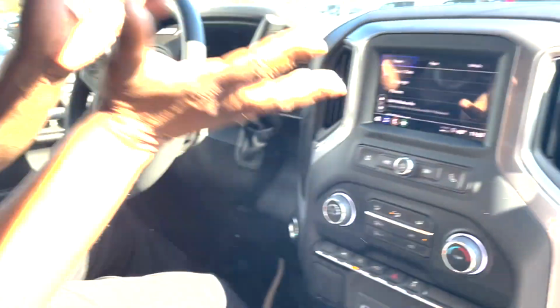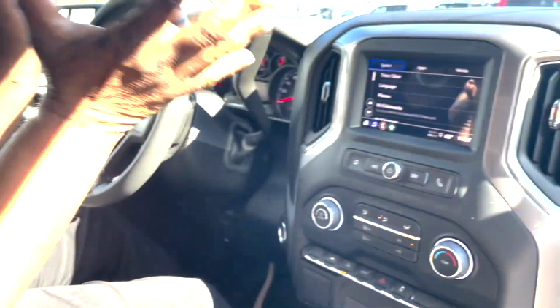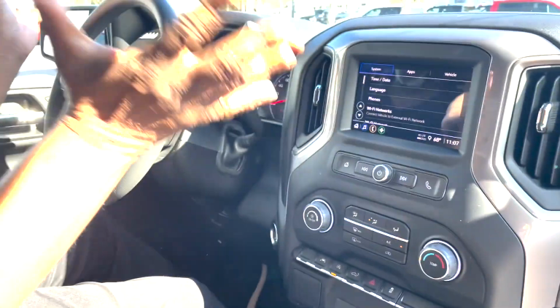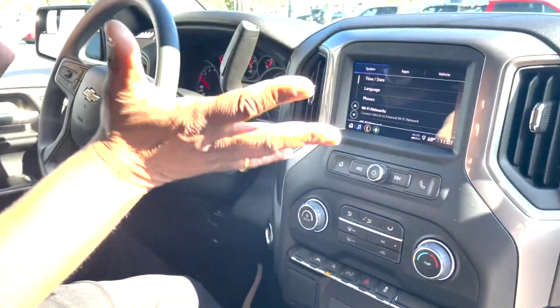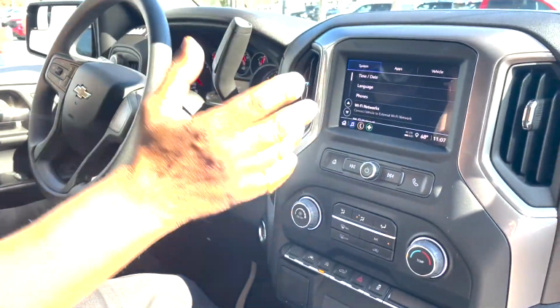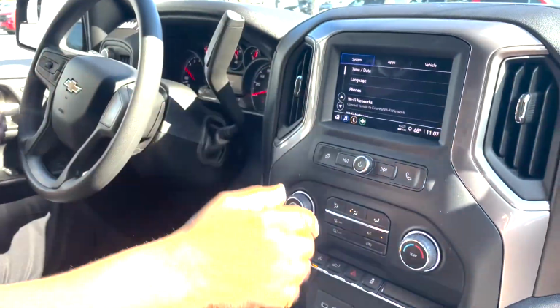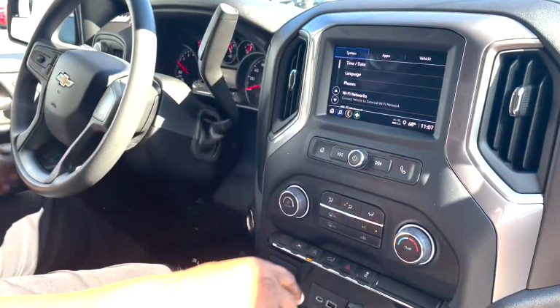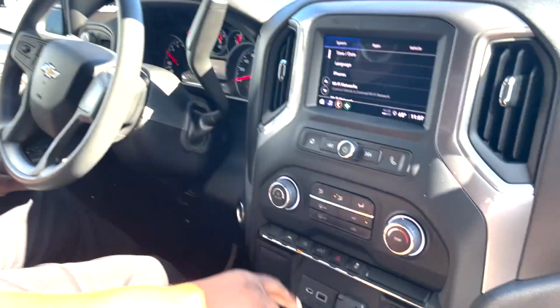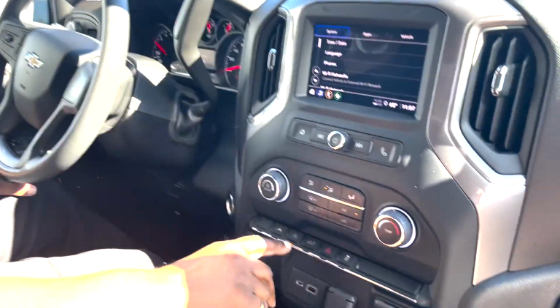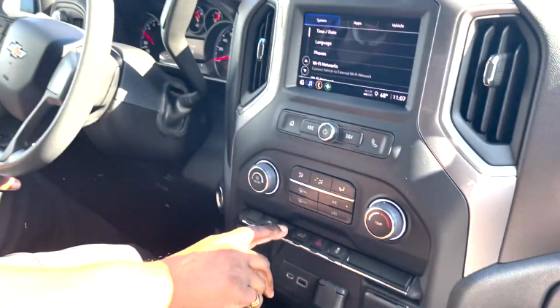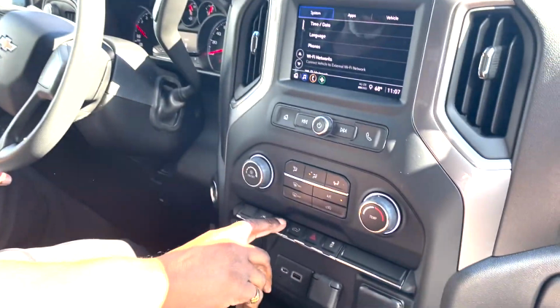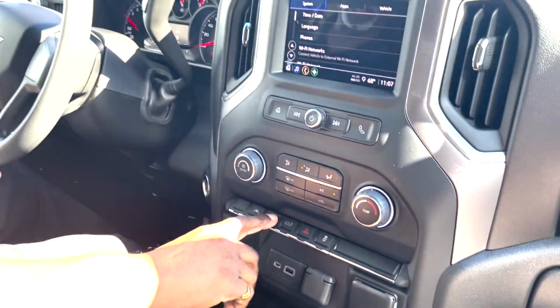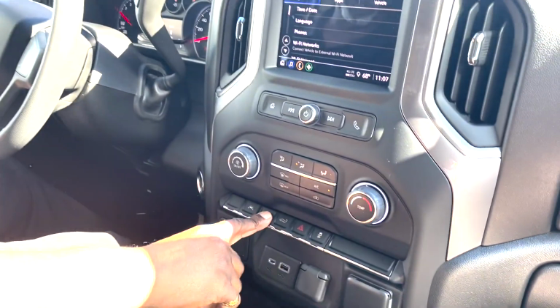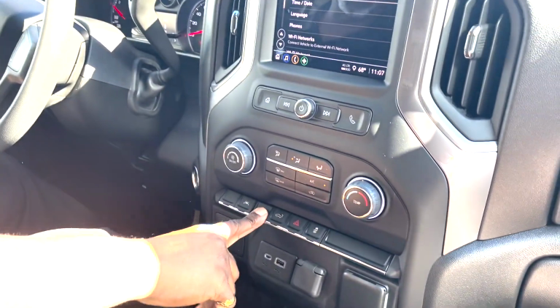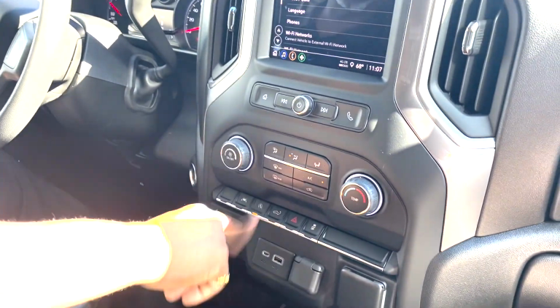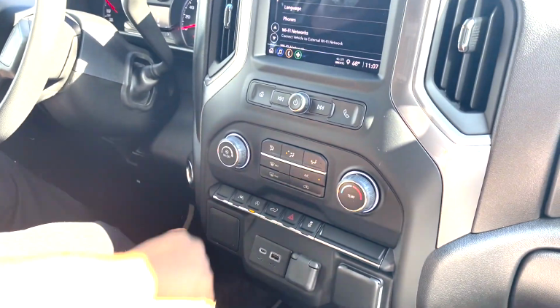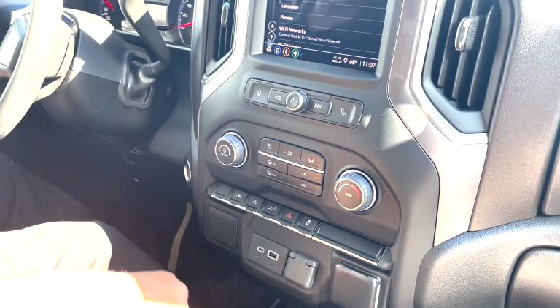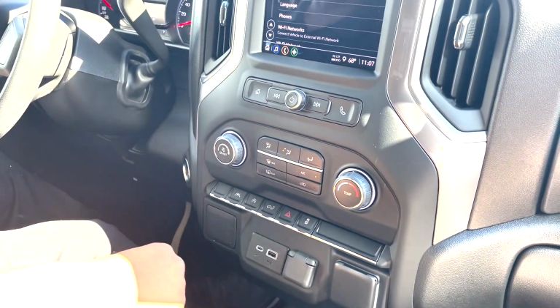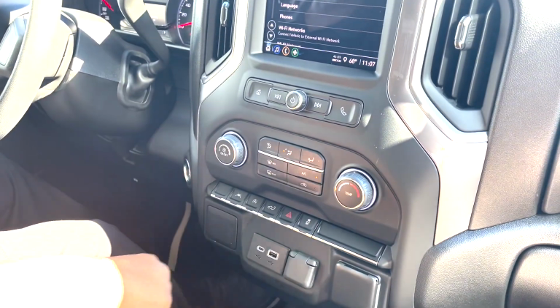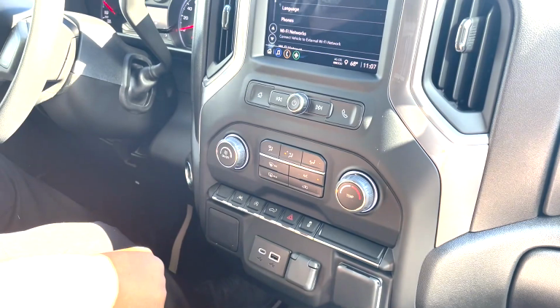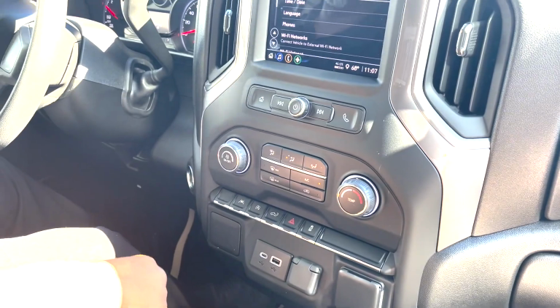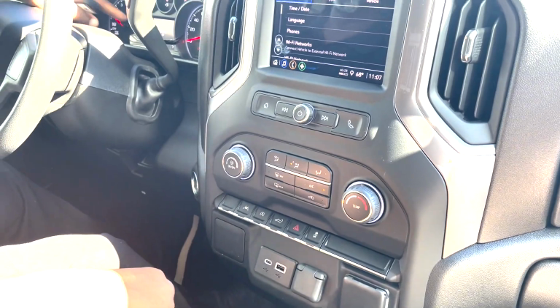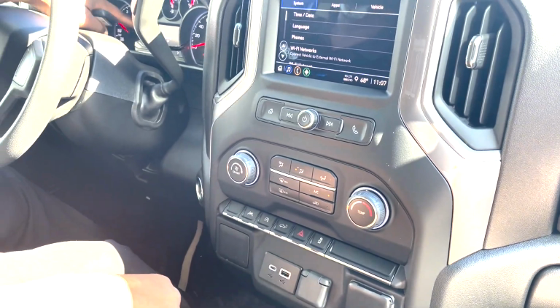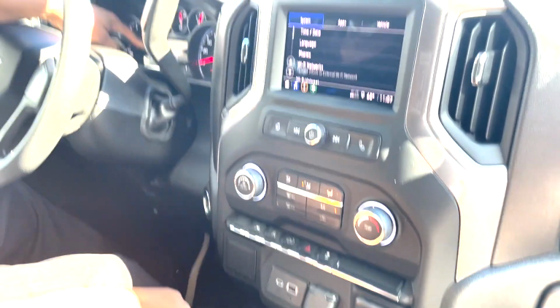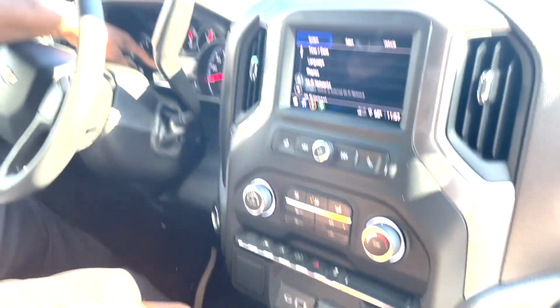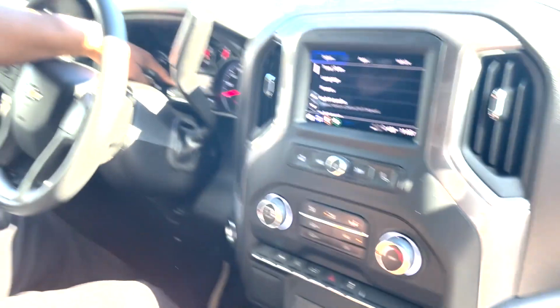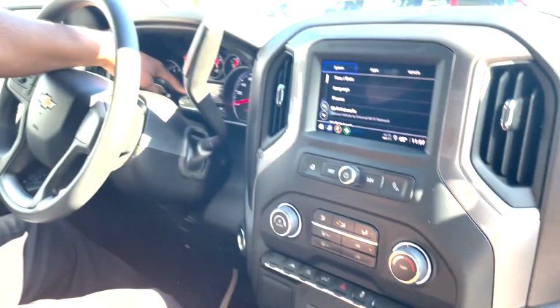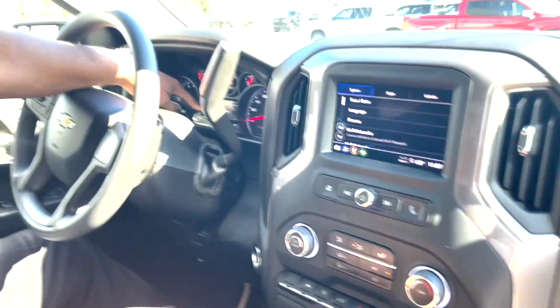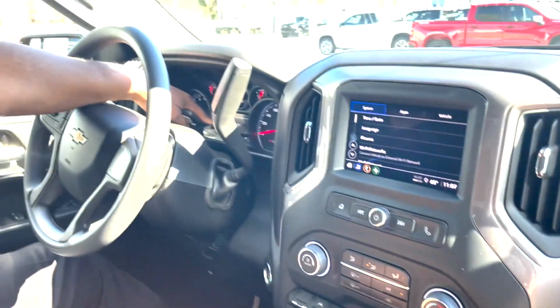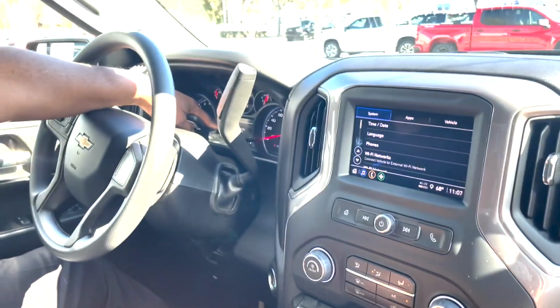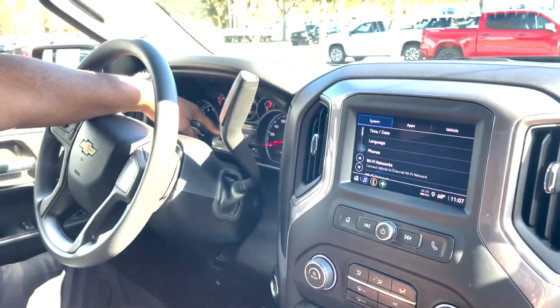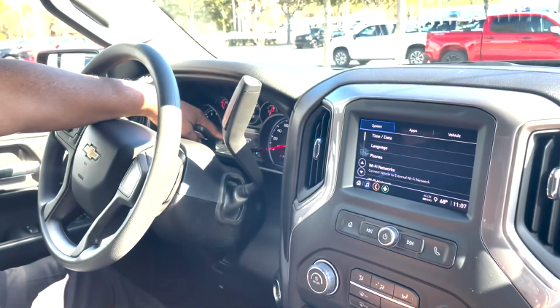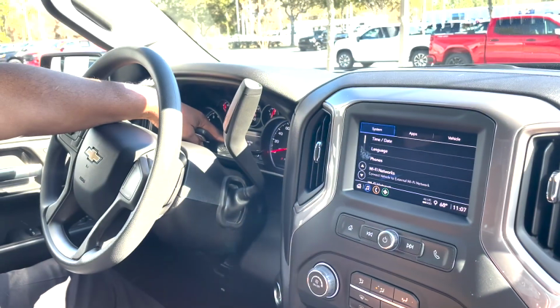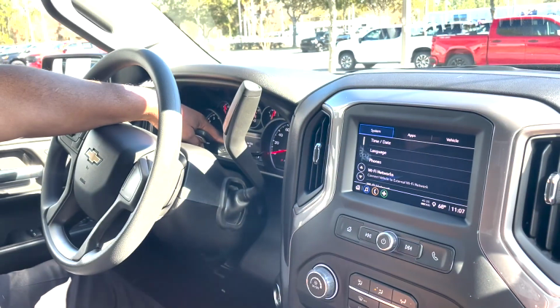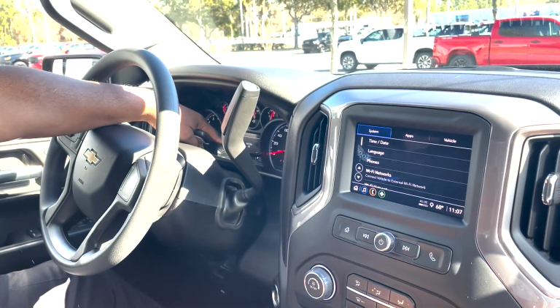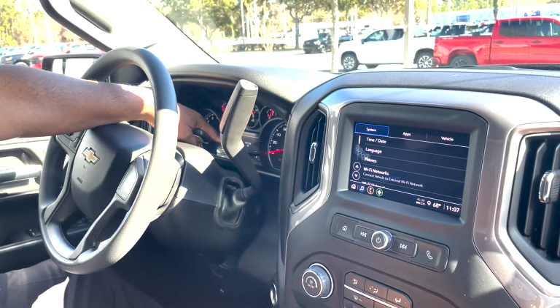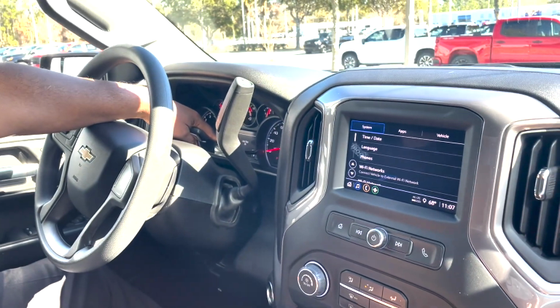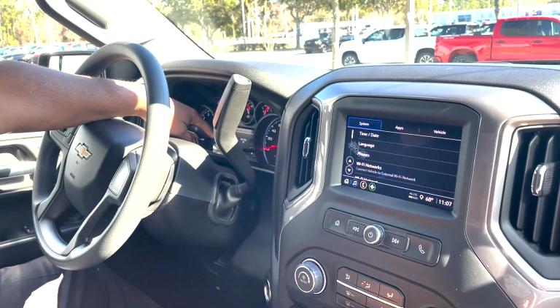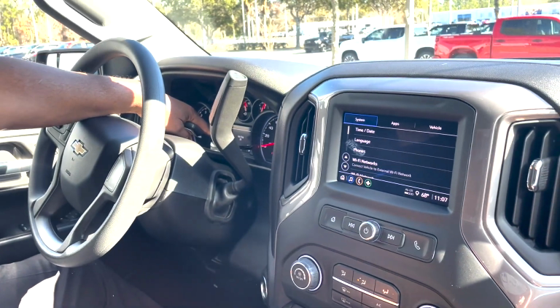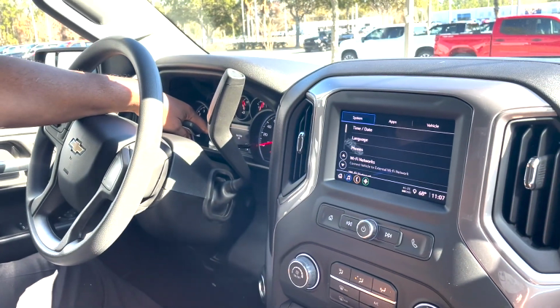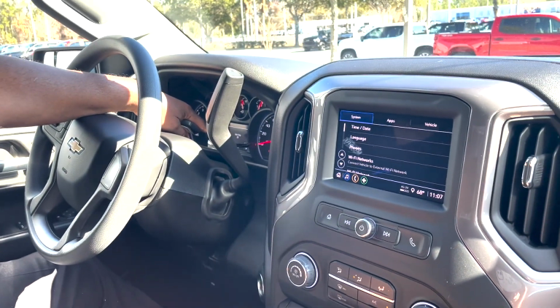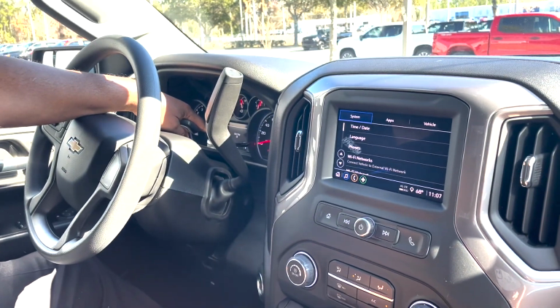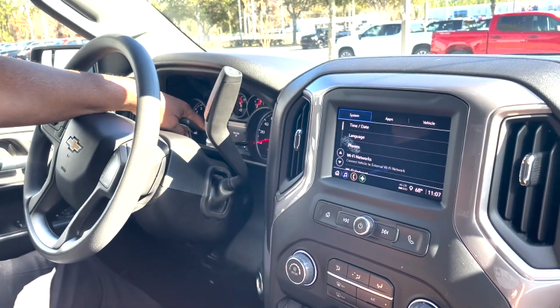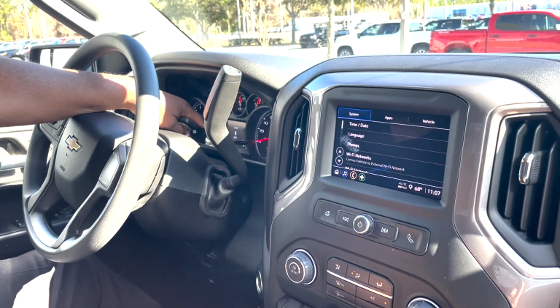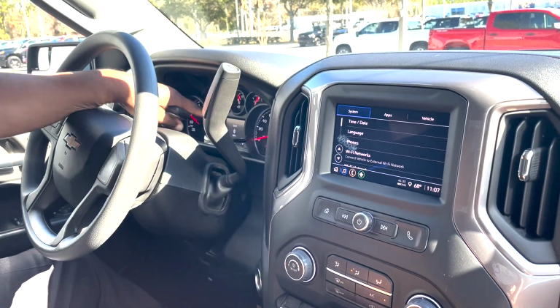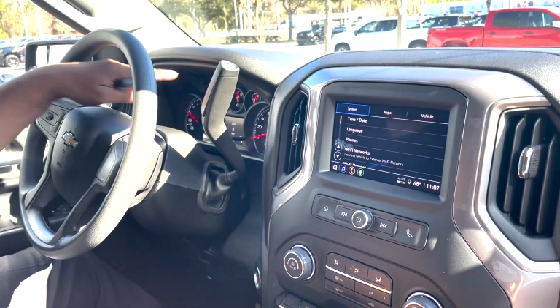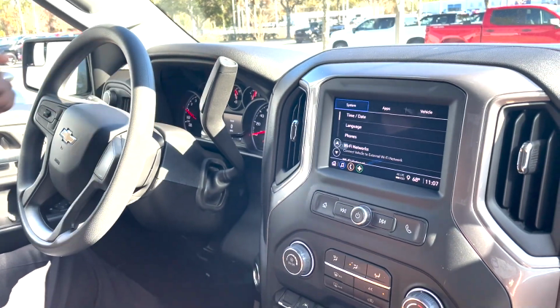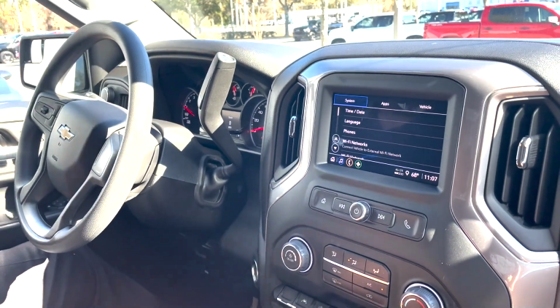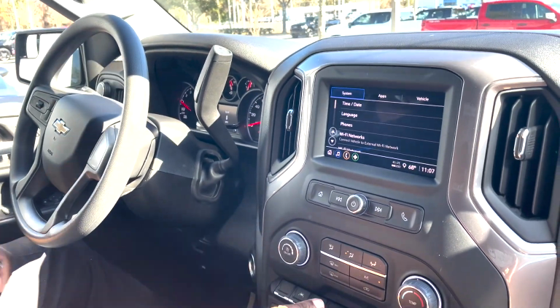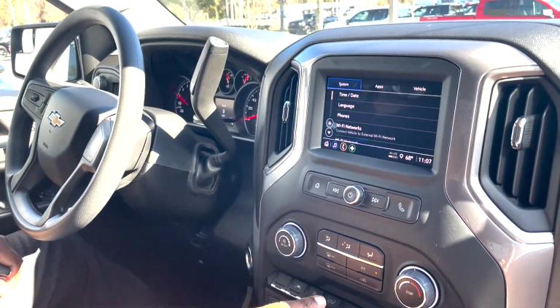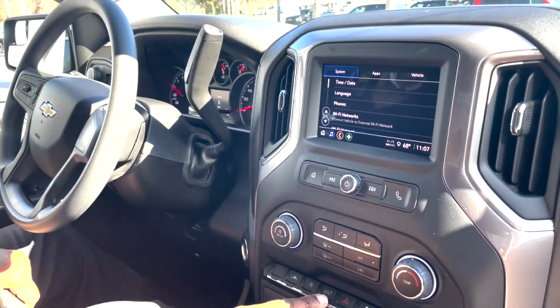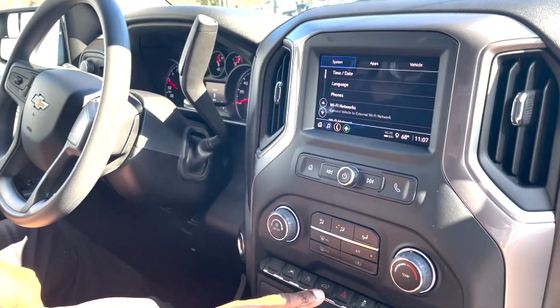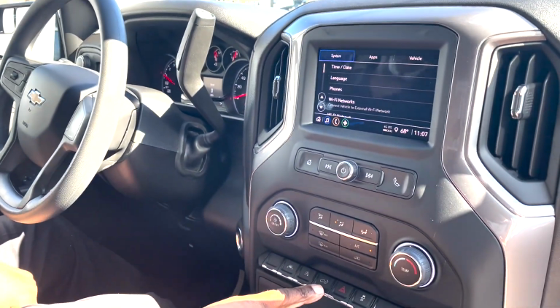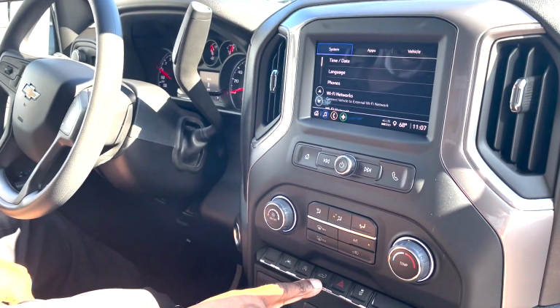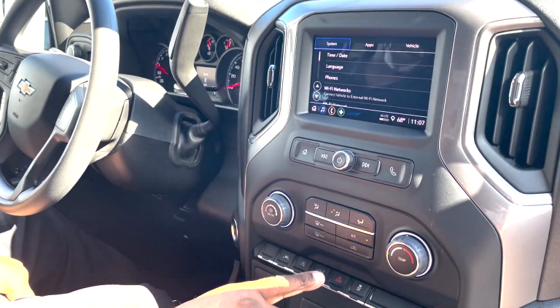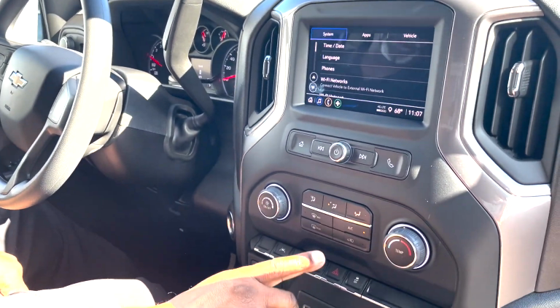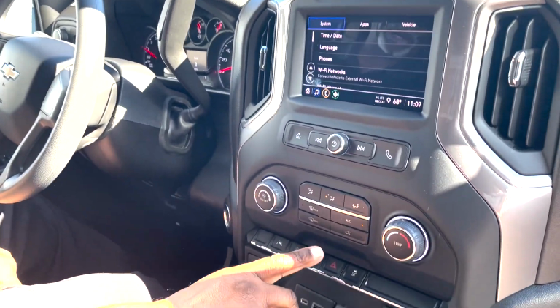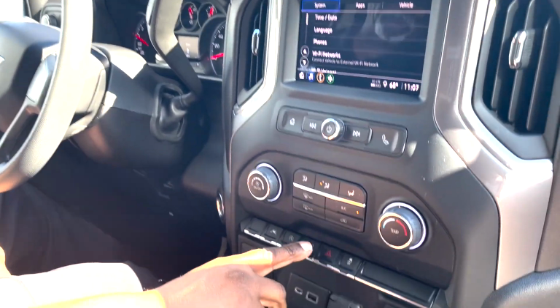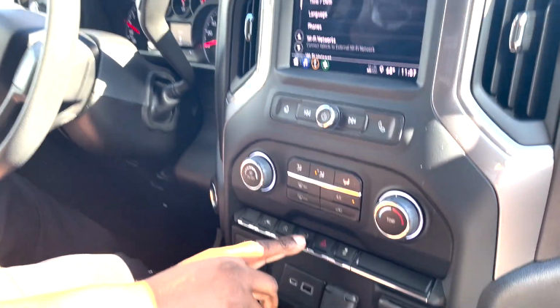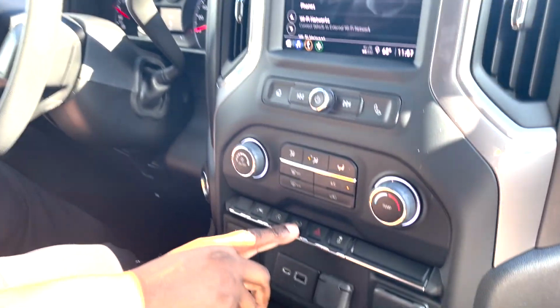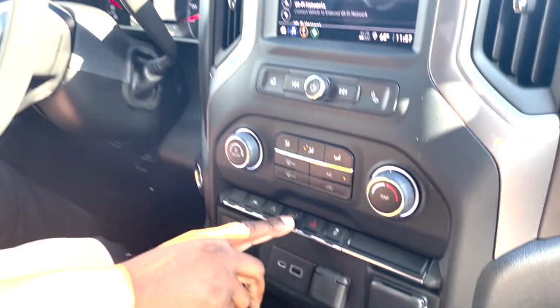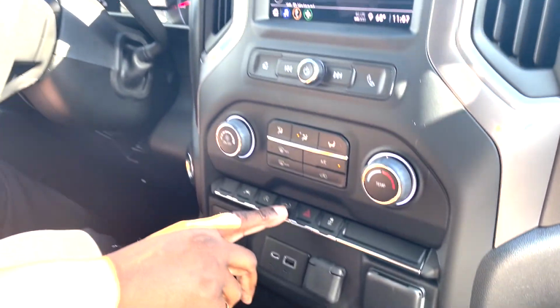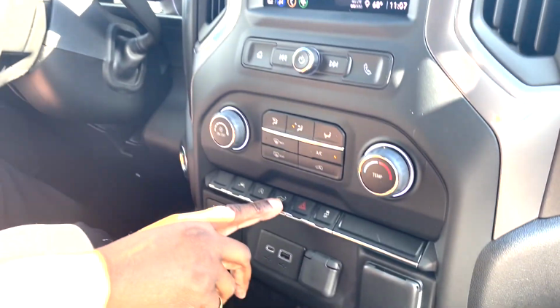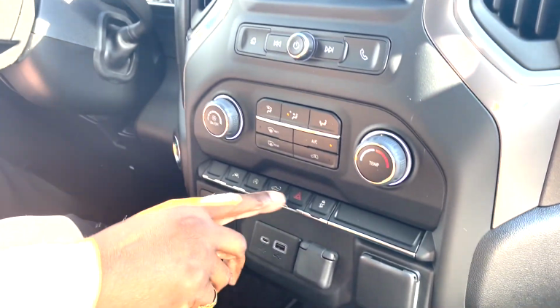This one has auto stop-start technology. If you don't like the engine shutting down at red lights, simply push the button and it'll shut it off. Note: every time you restart the car, you have to reset it. It also has the power tailgate.